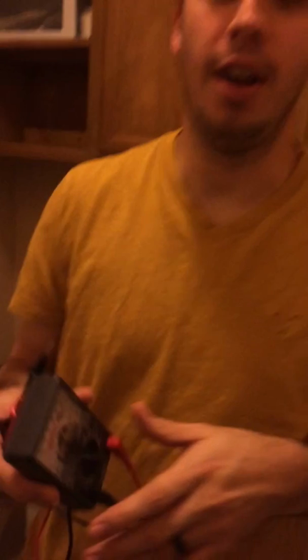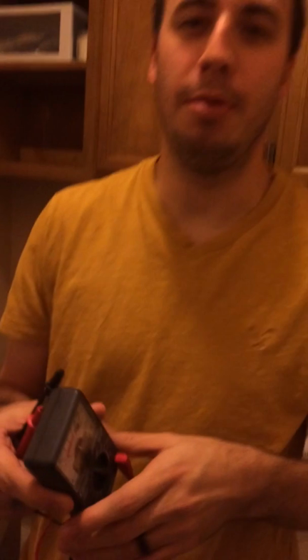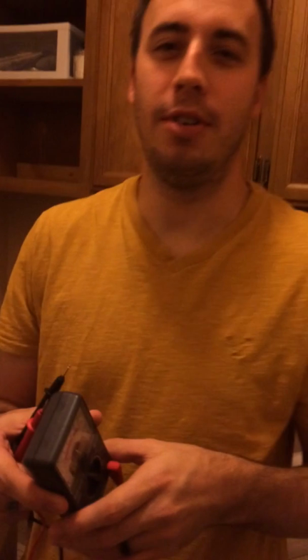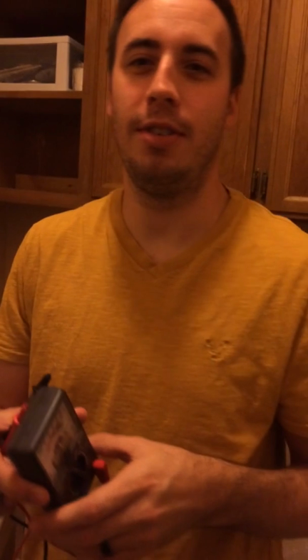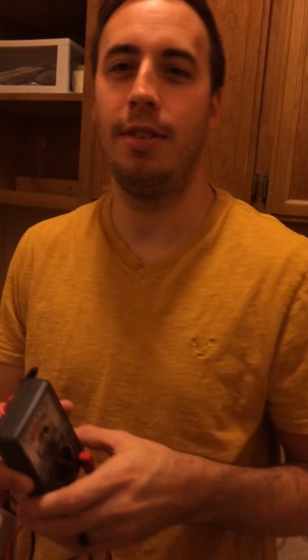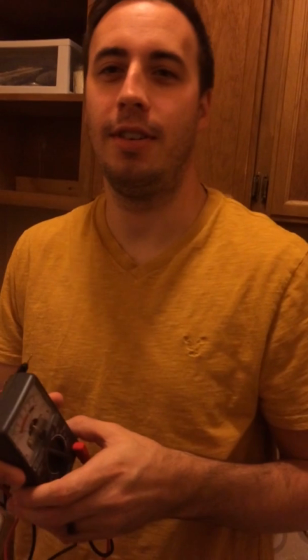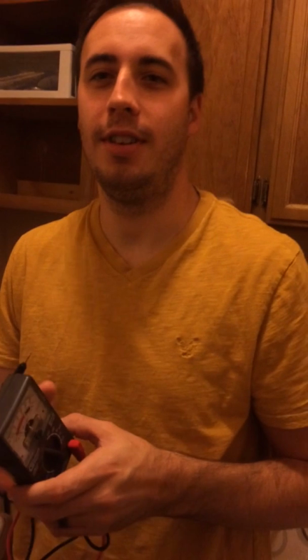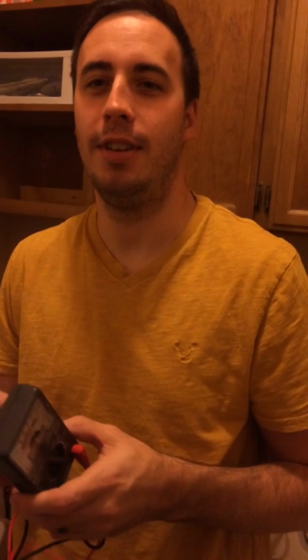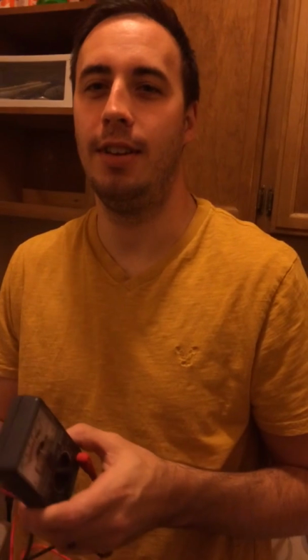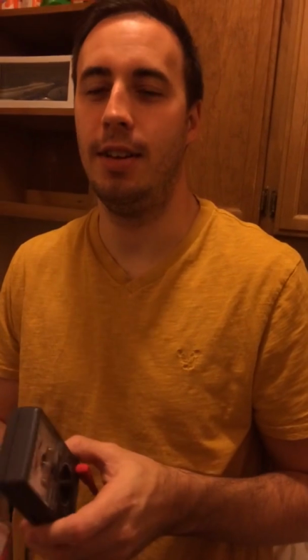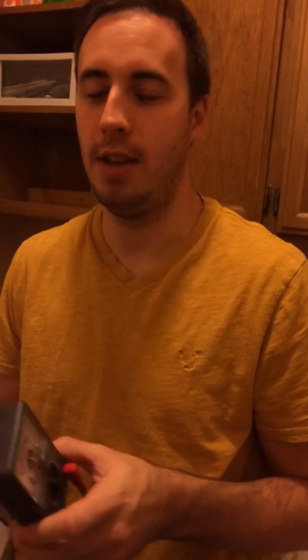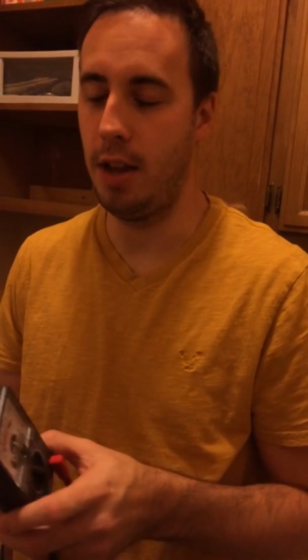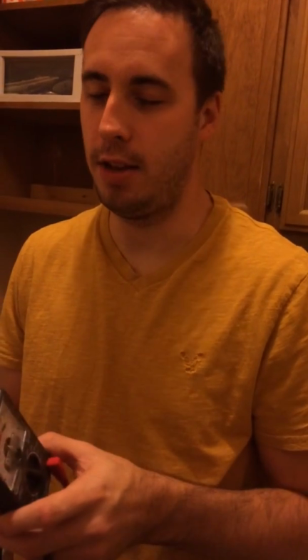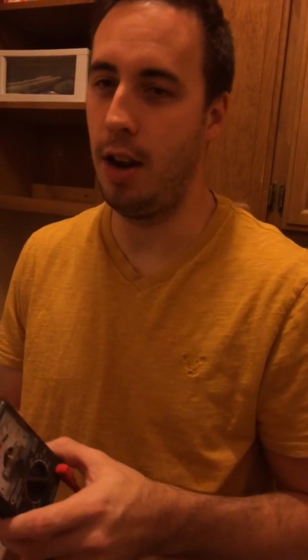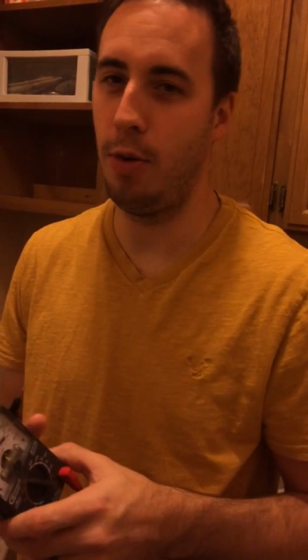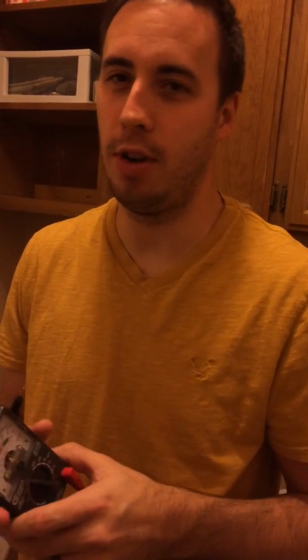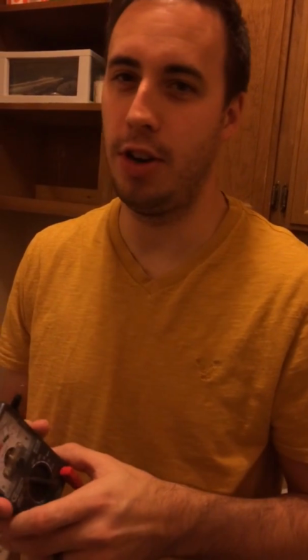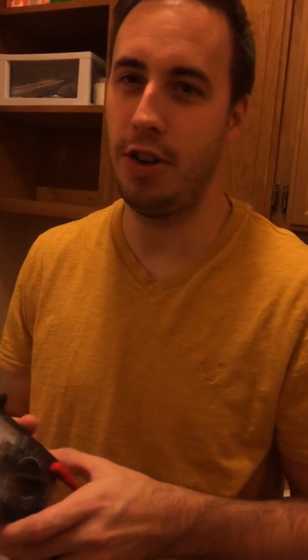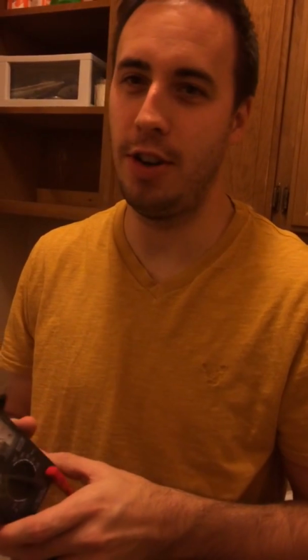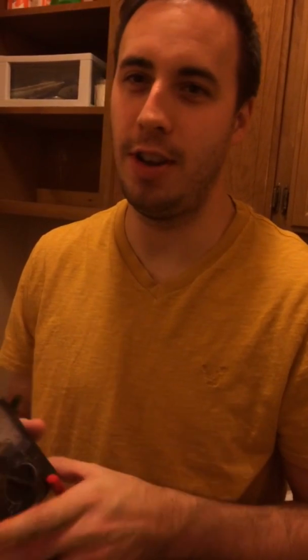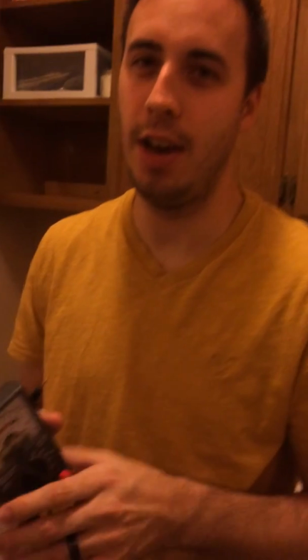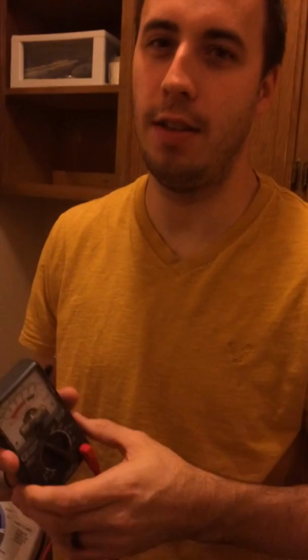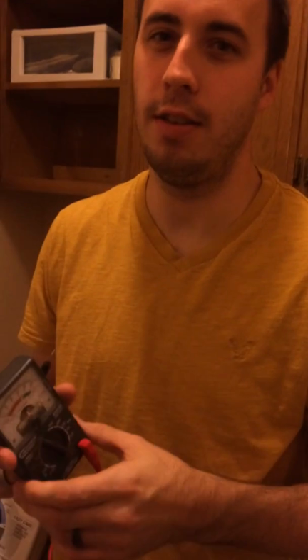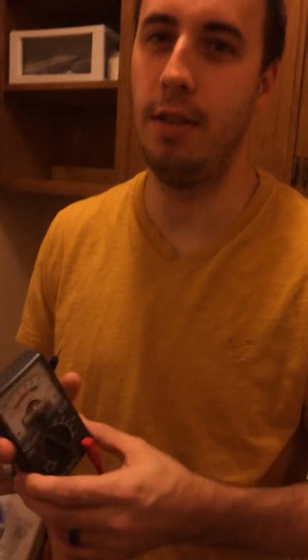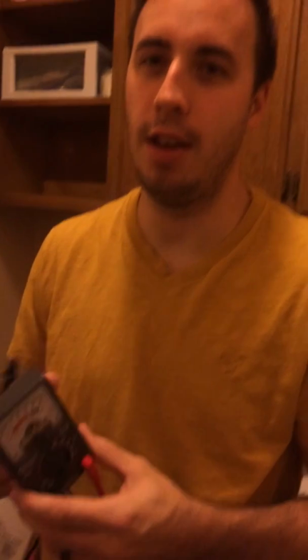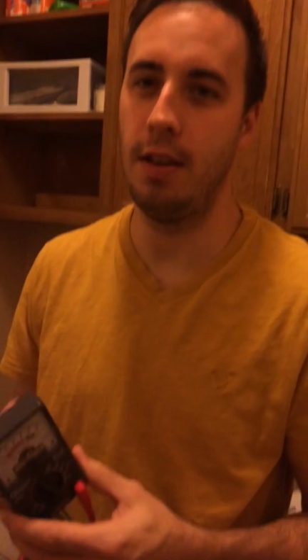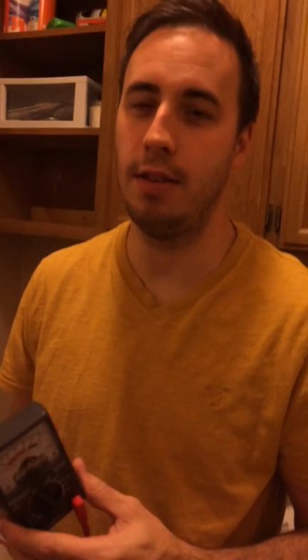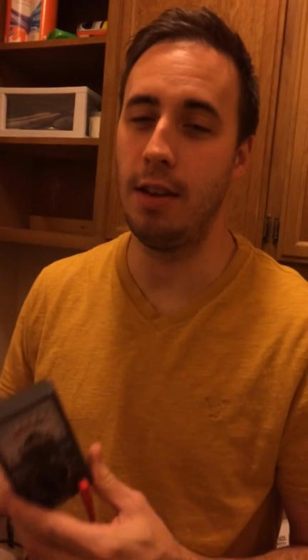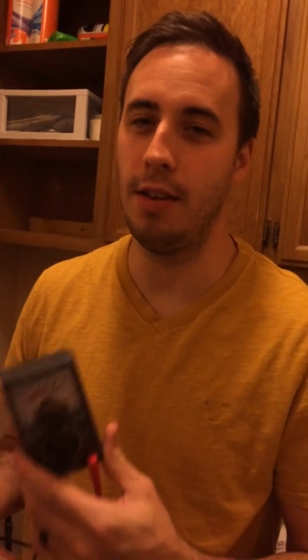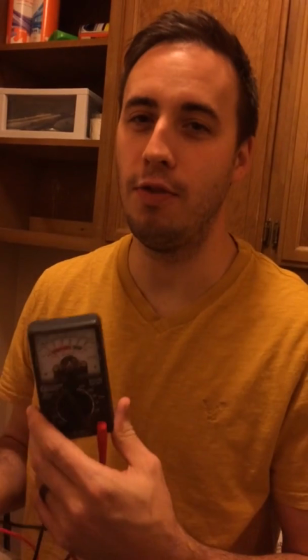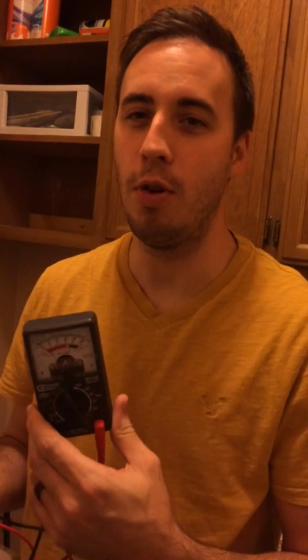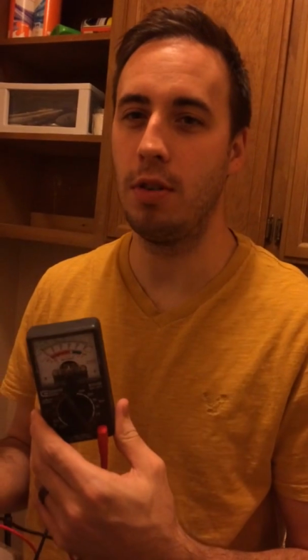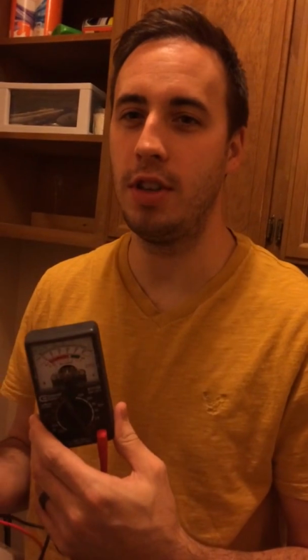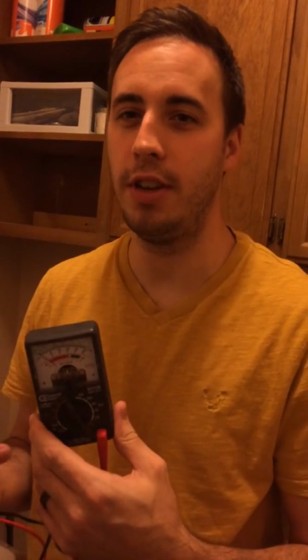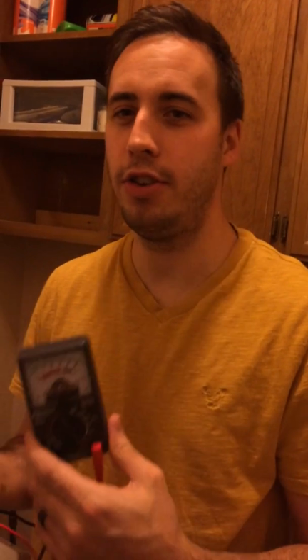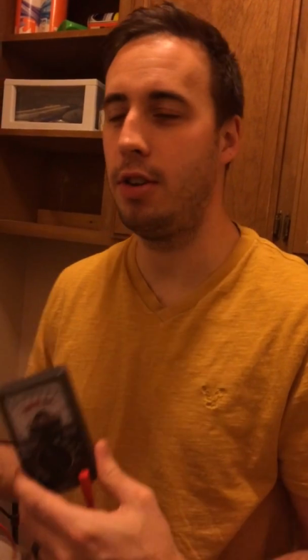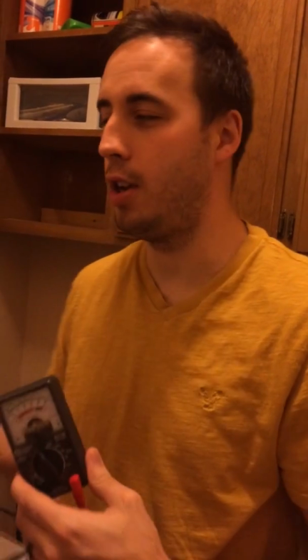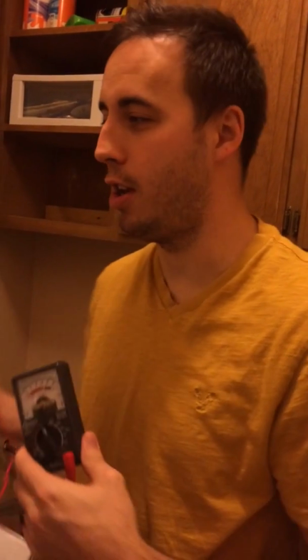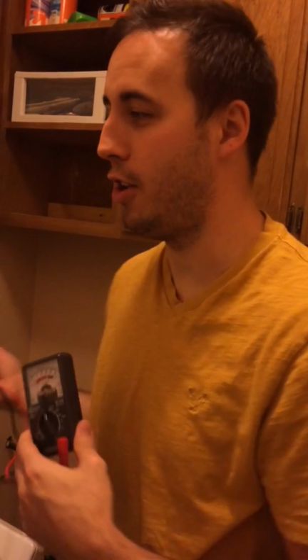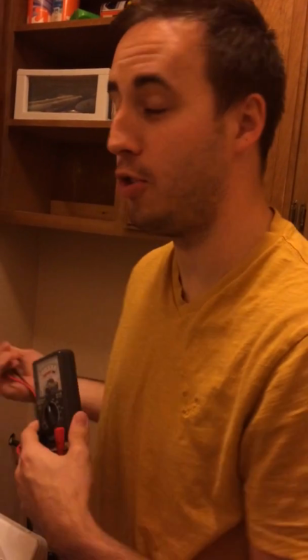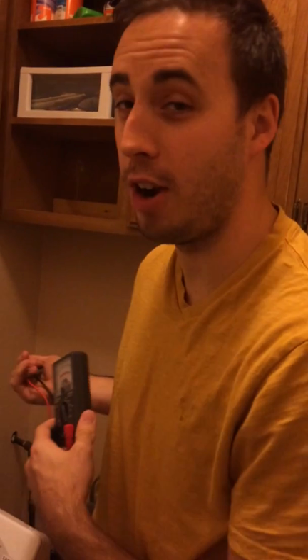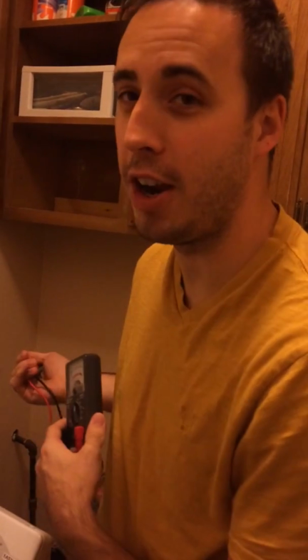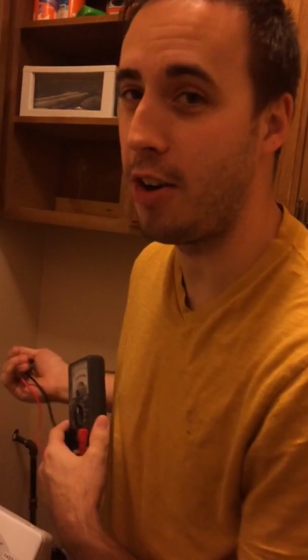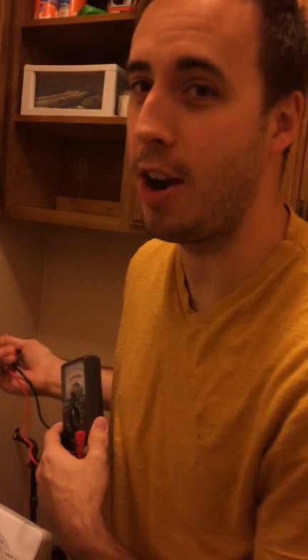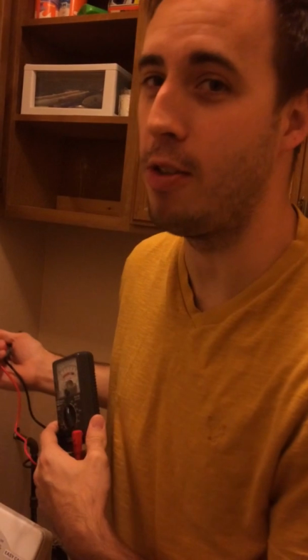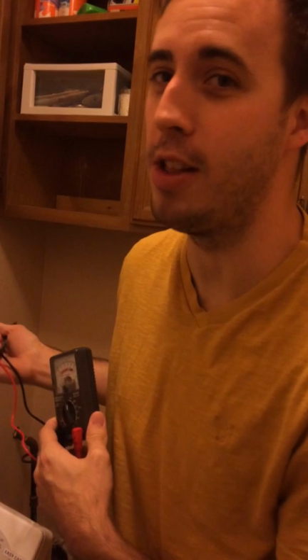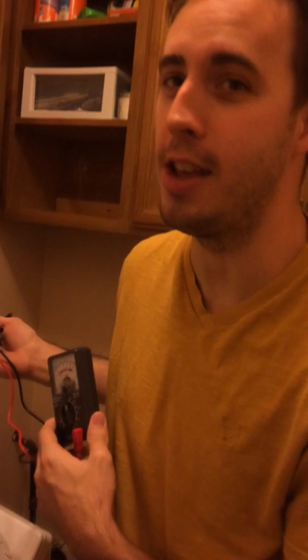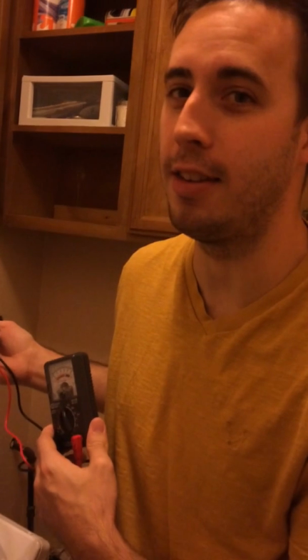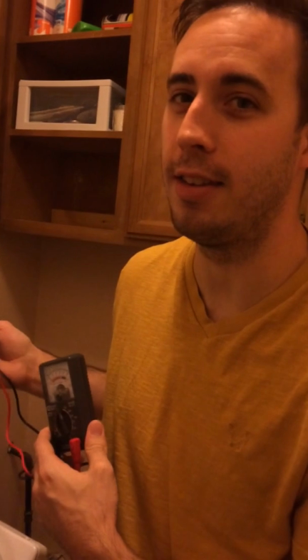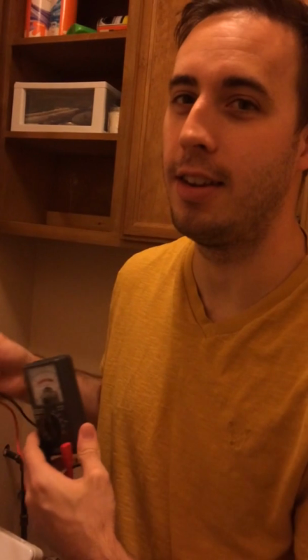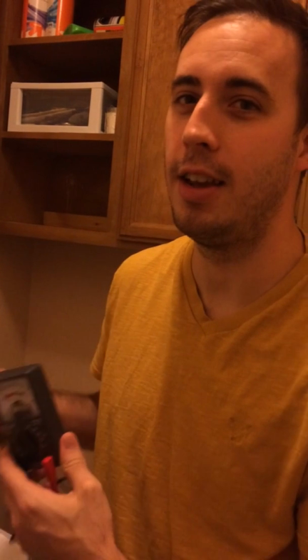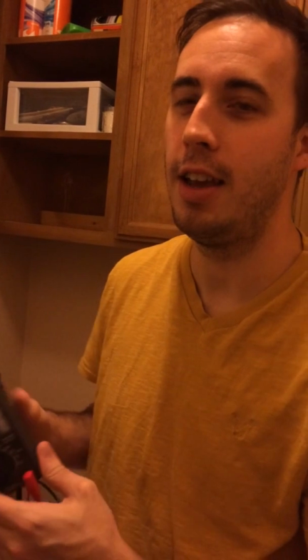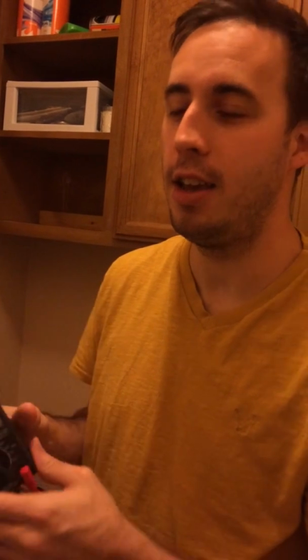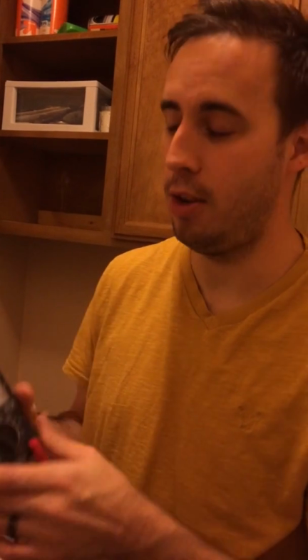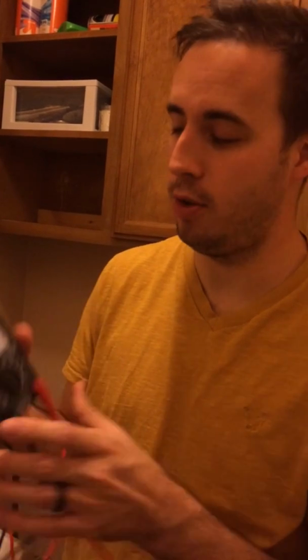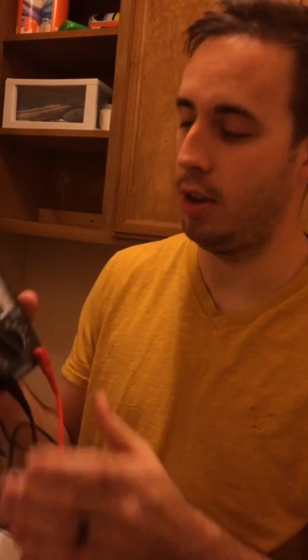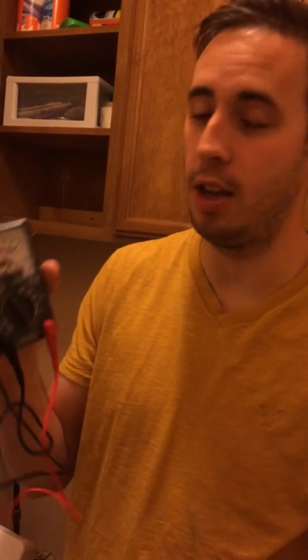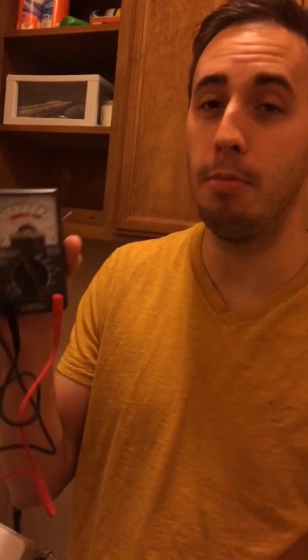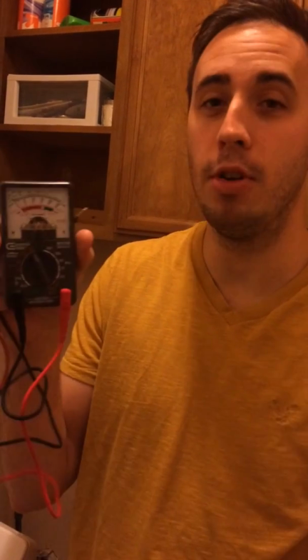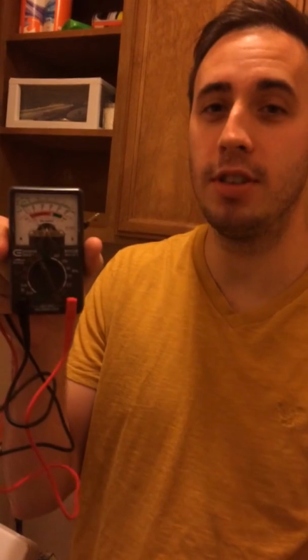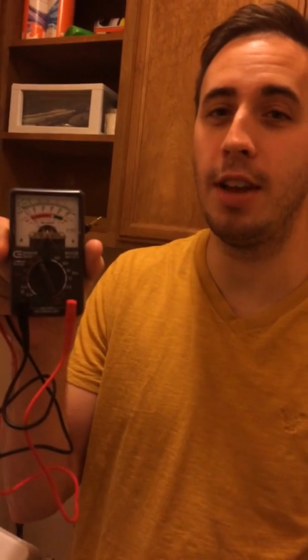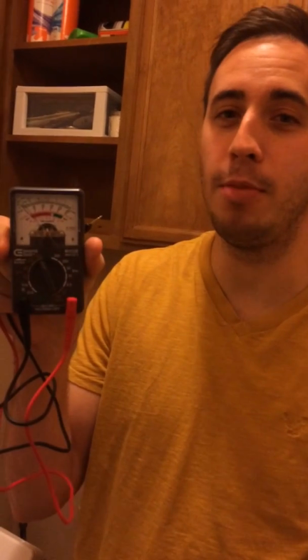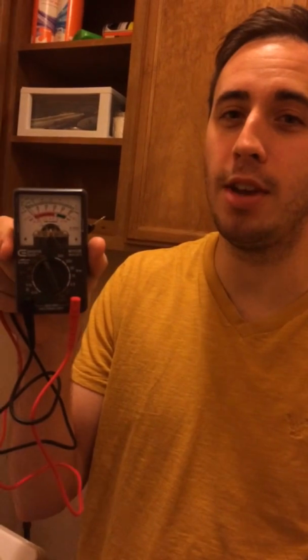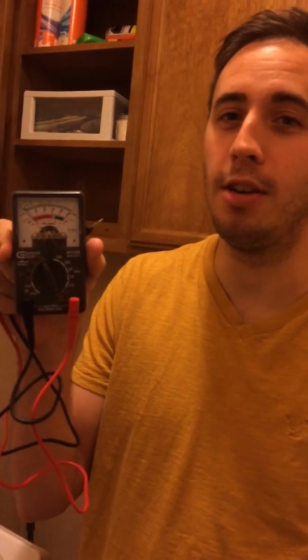Hi drivers, today we're going to show you how to test the voltage in a dryer outlet using a multimeter.